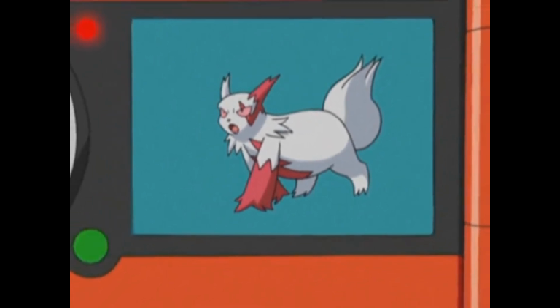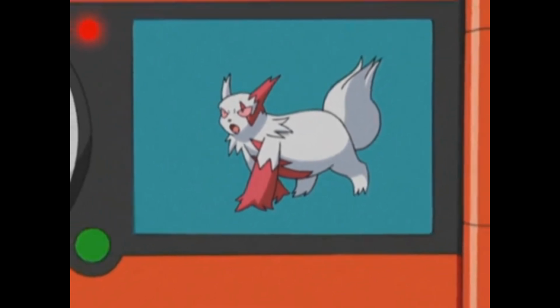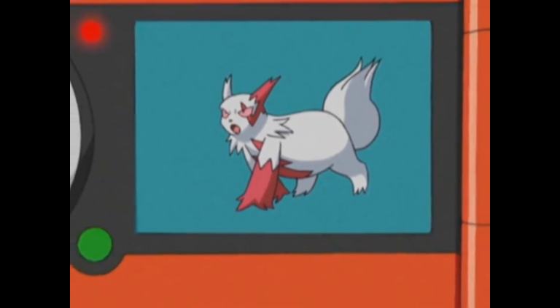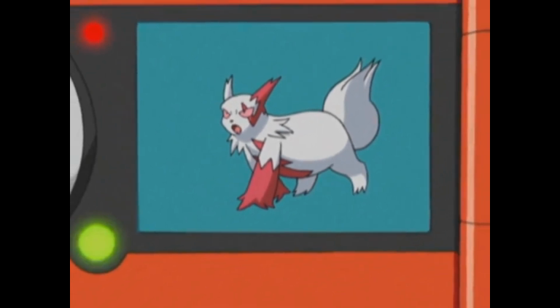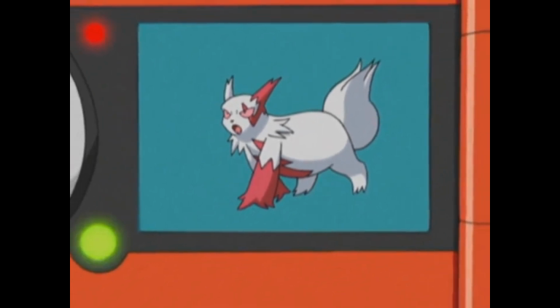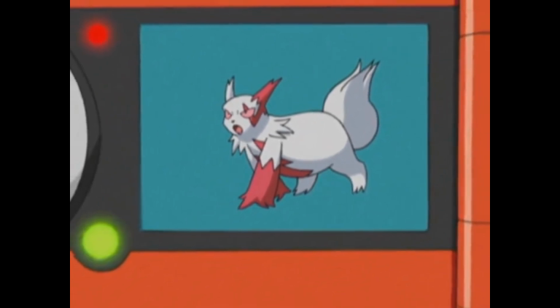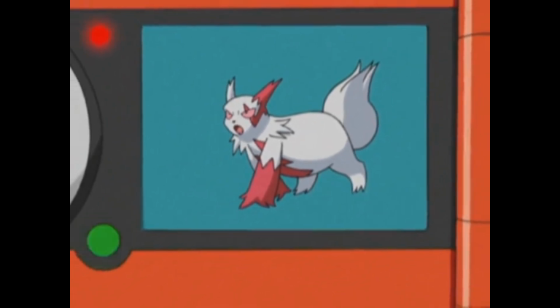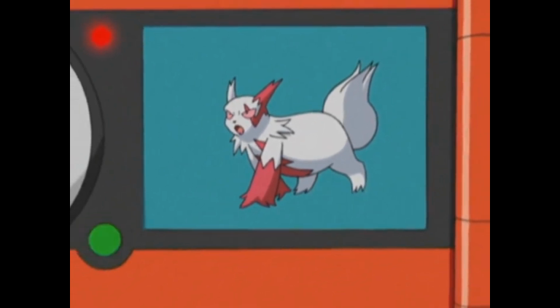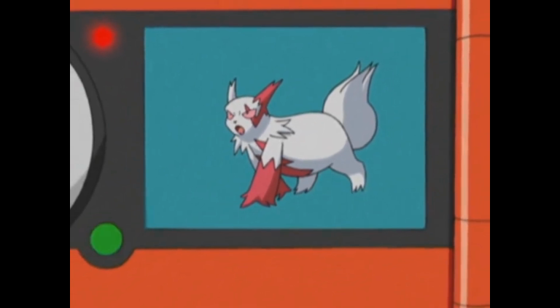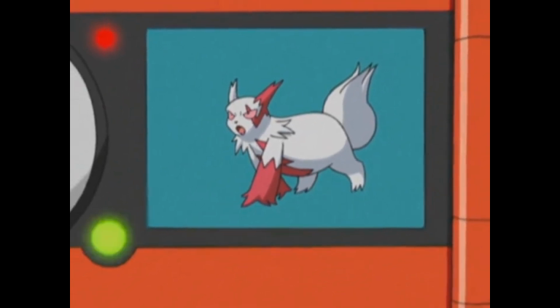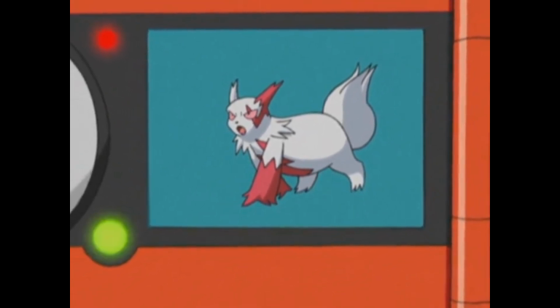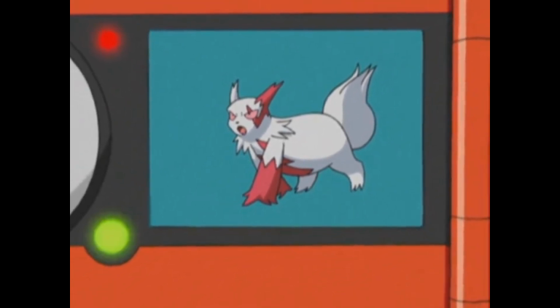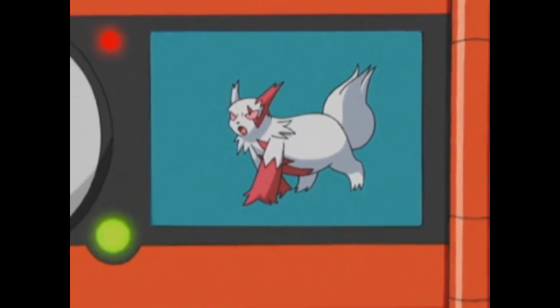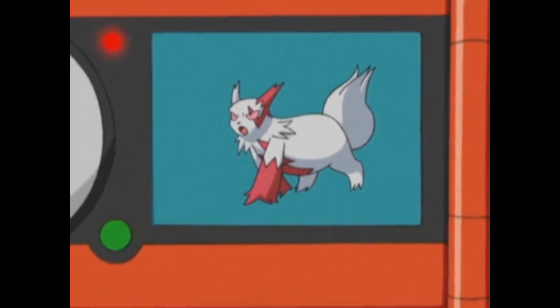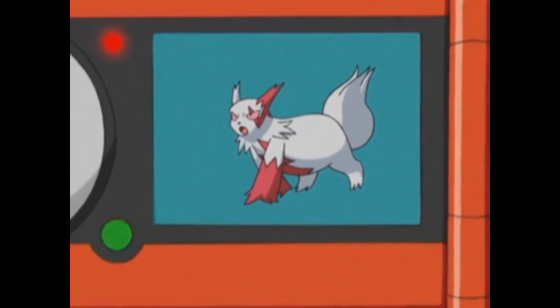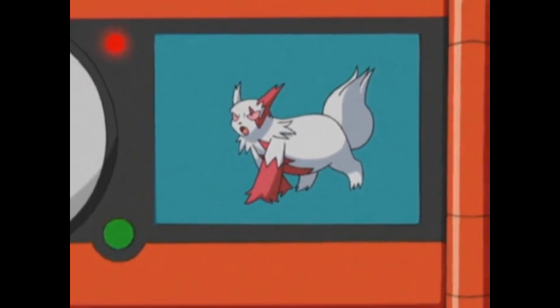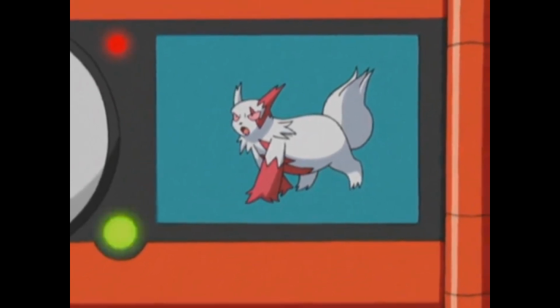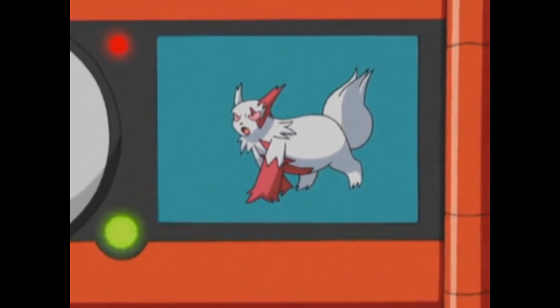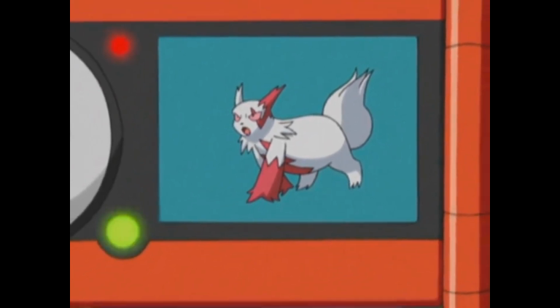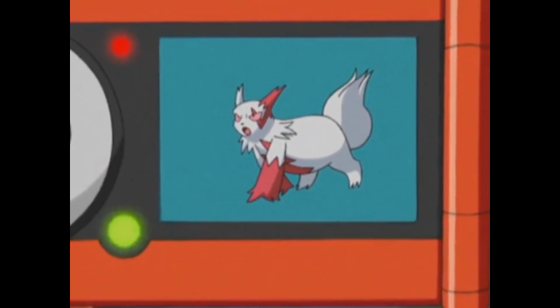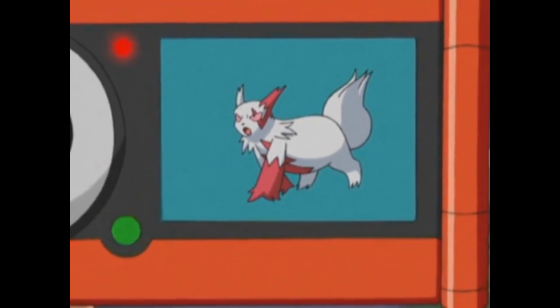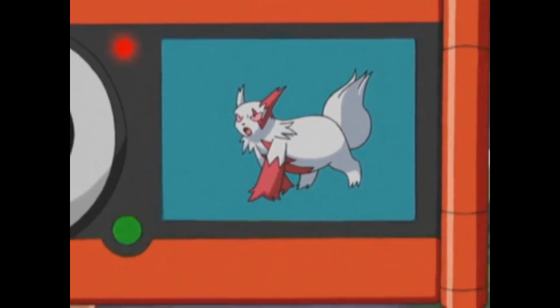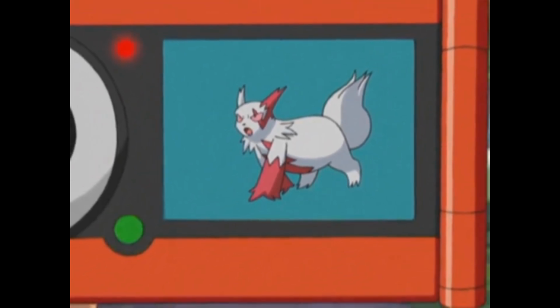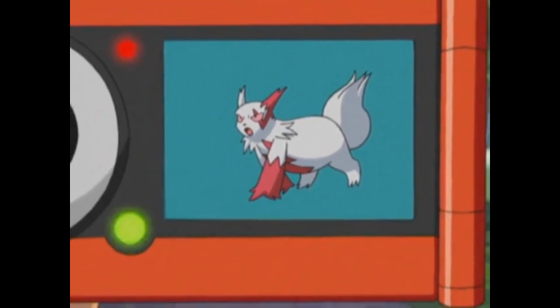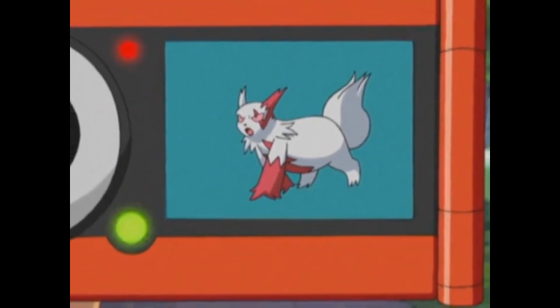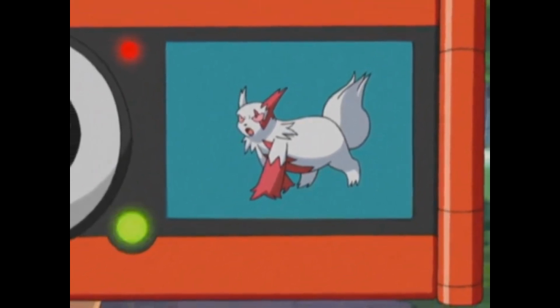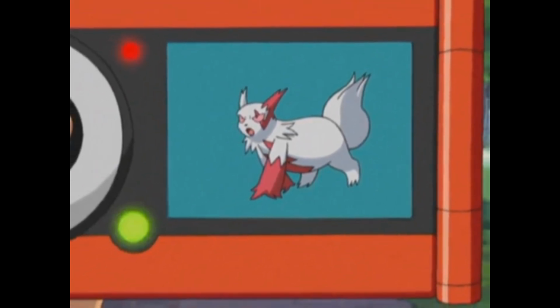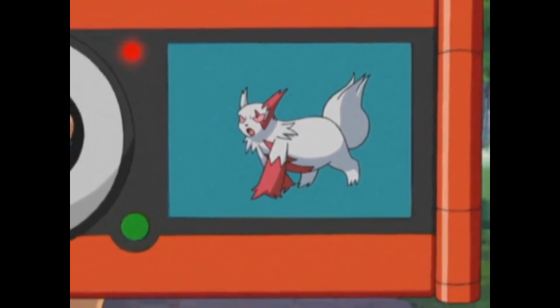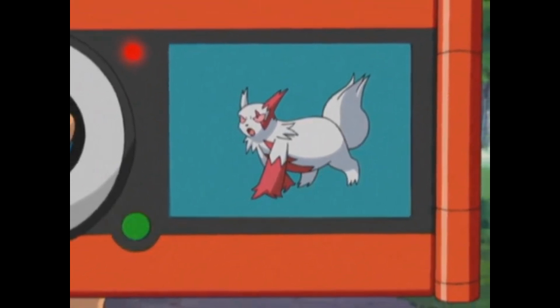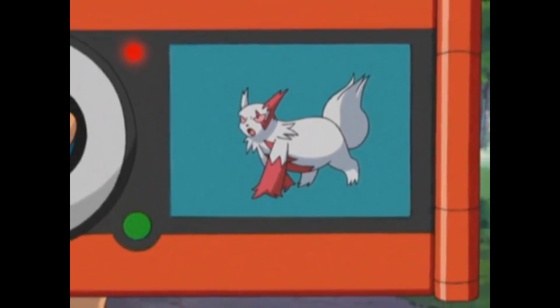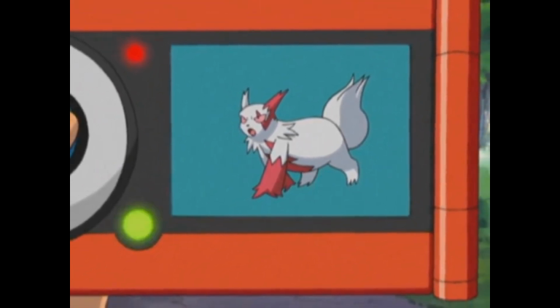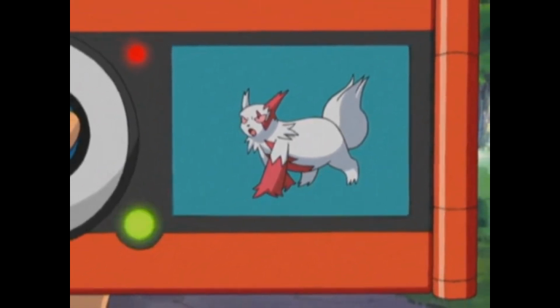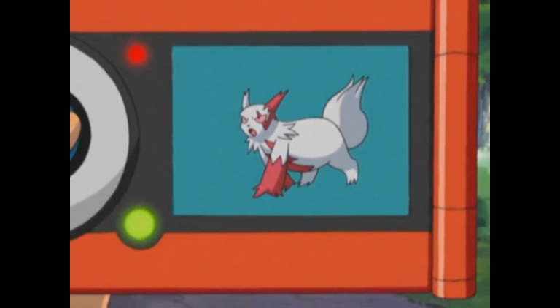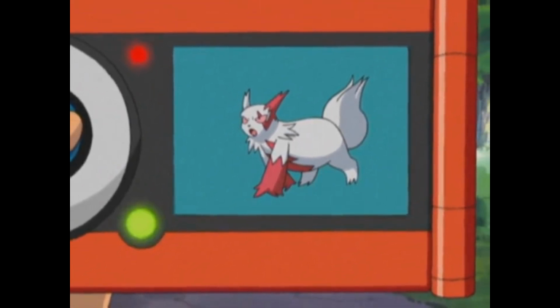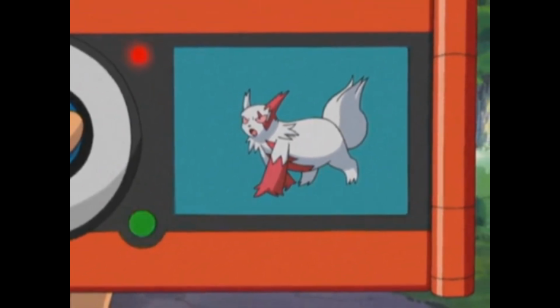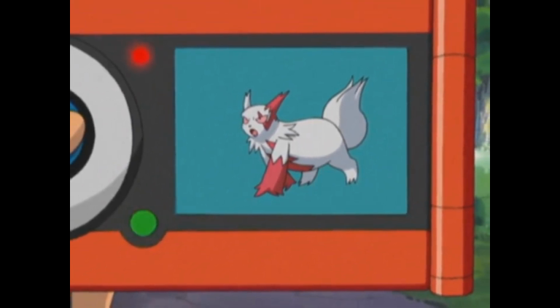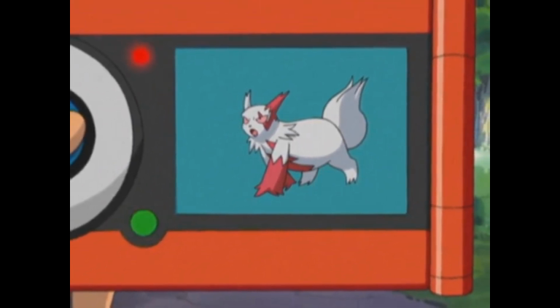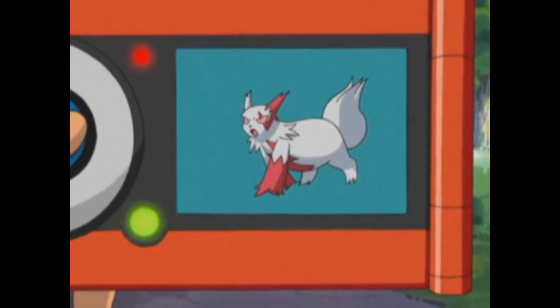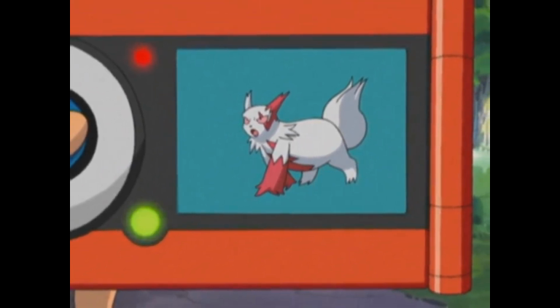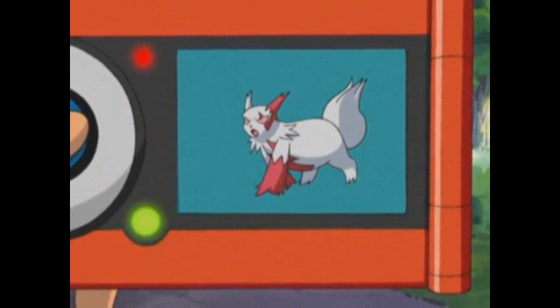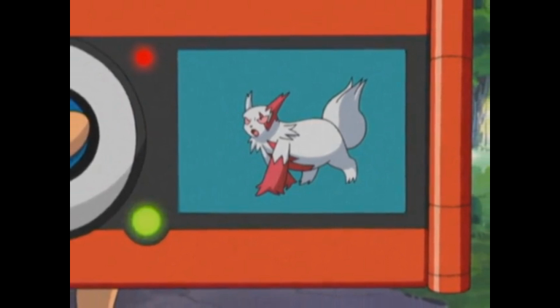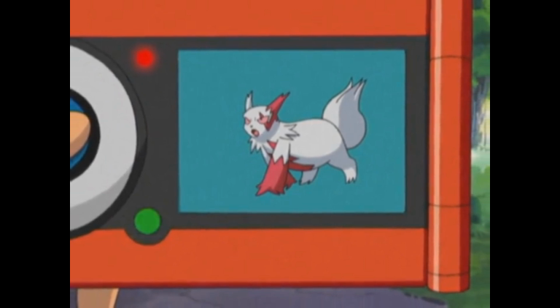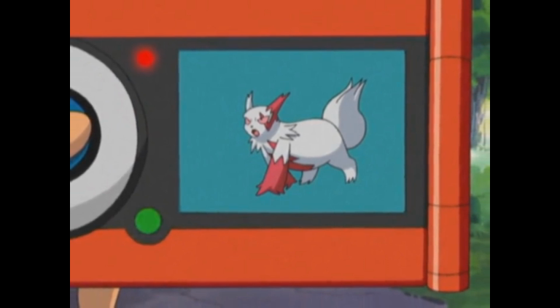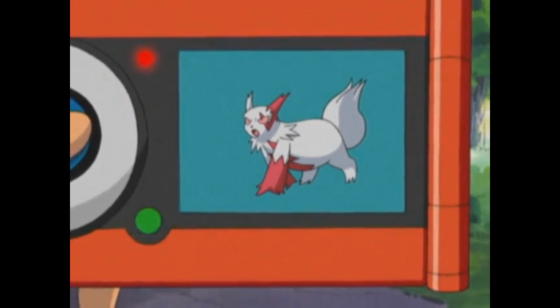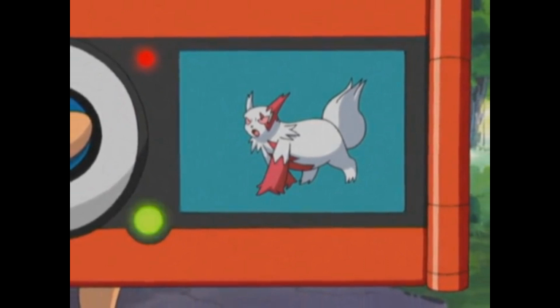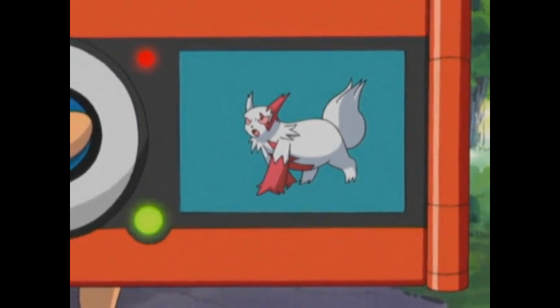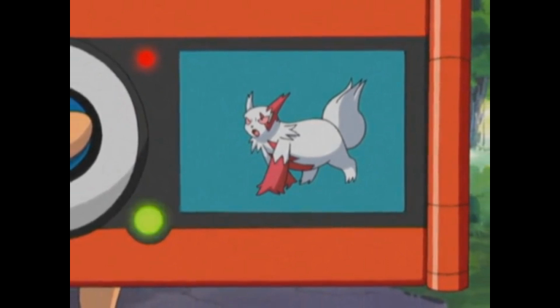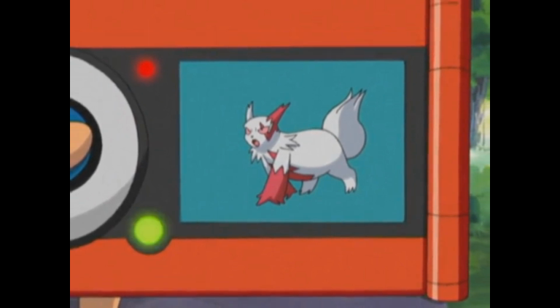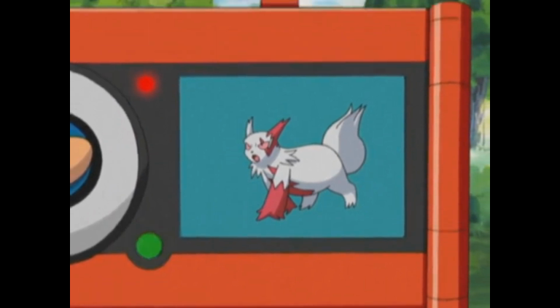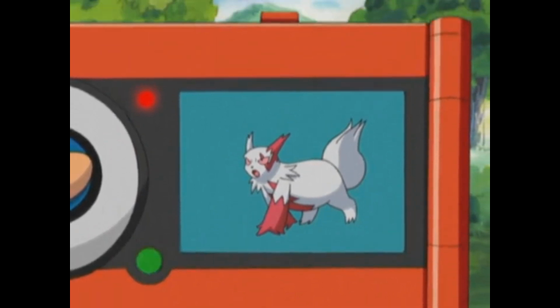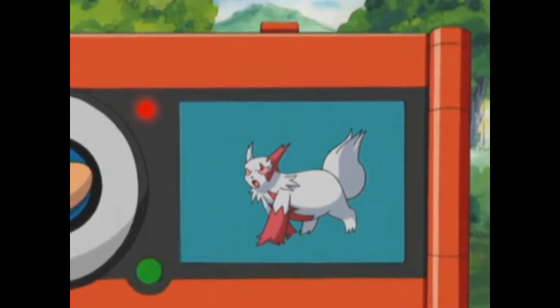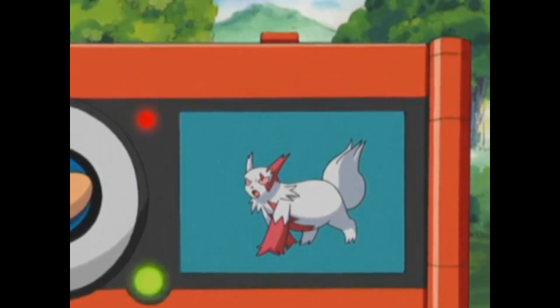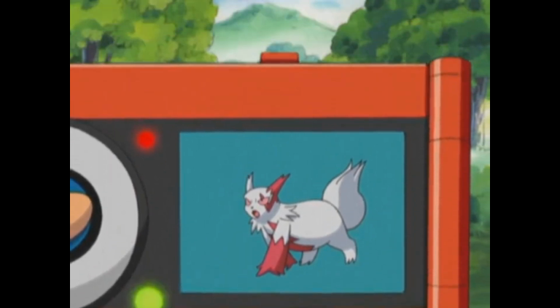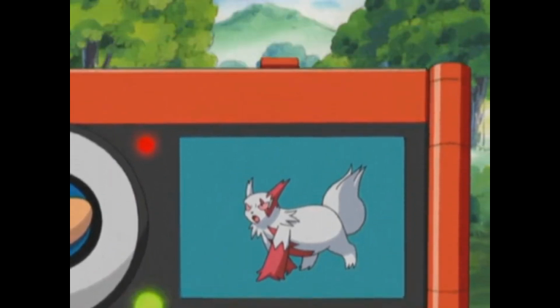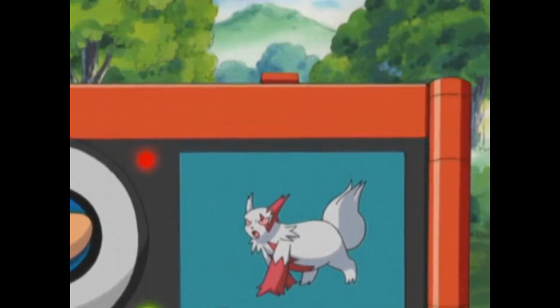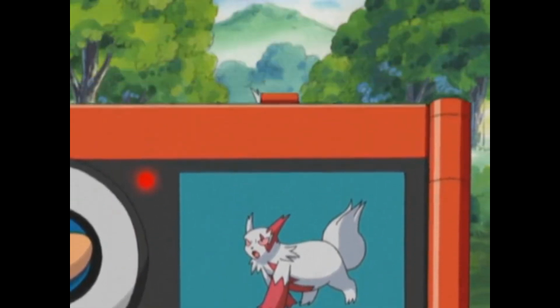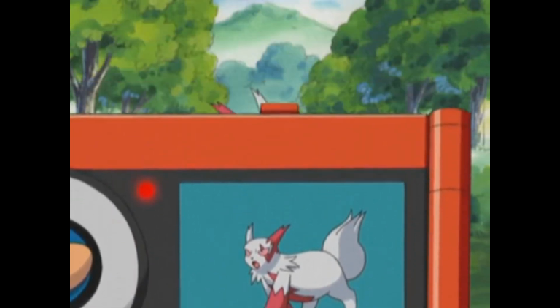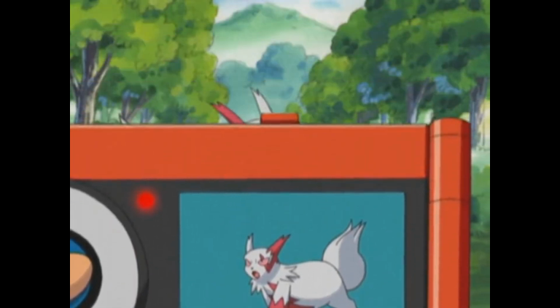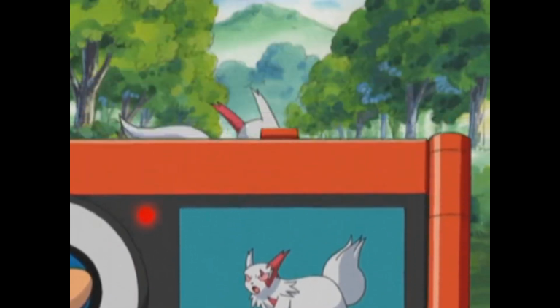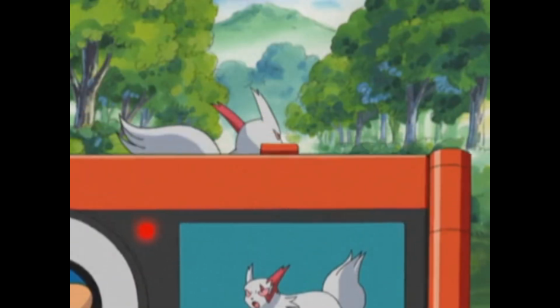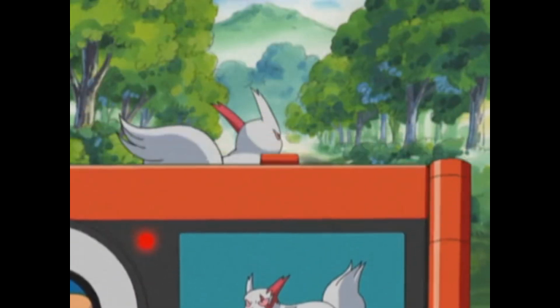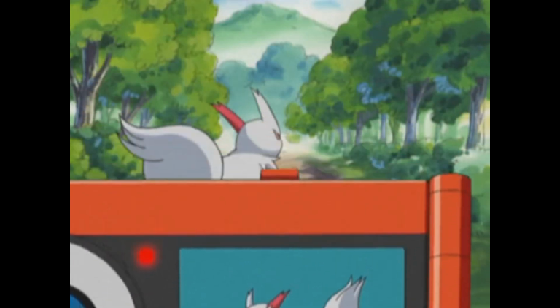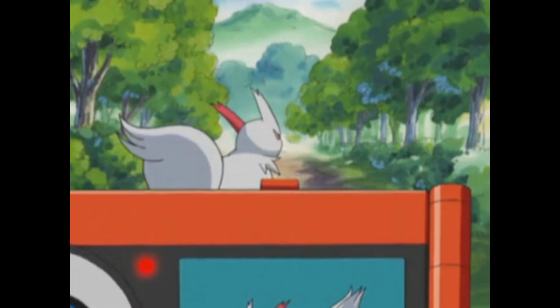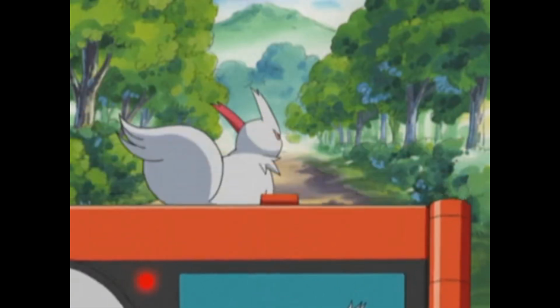Zangoose usually walks around on all fours, but stands on its hind legs when angry. It's very quick and can easily dodge most enemy attacks.